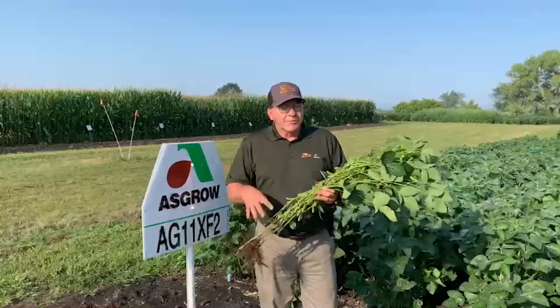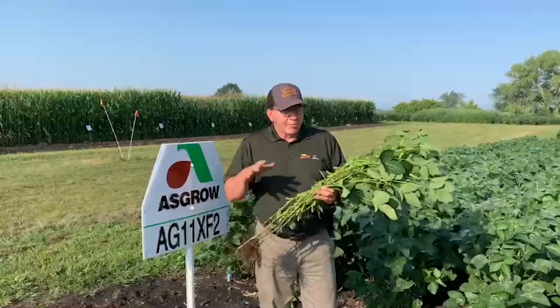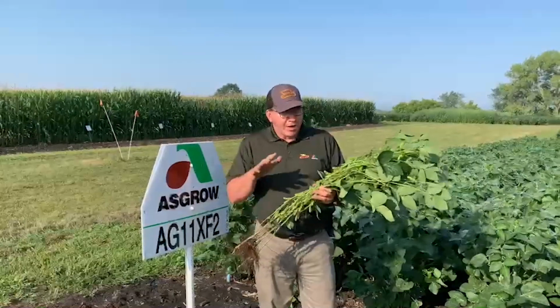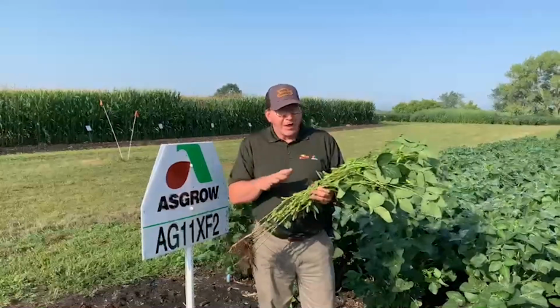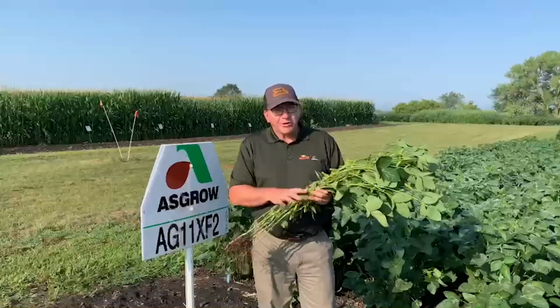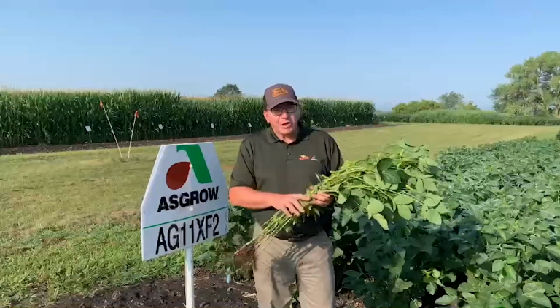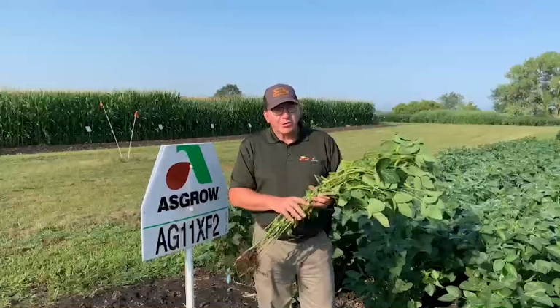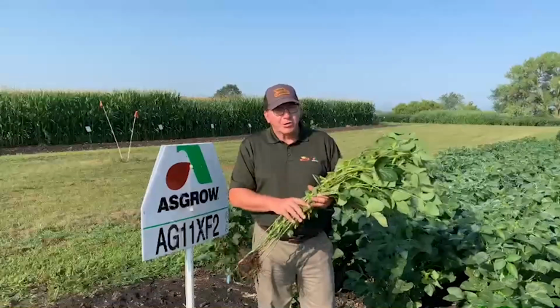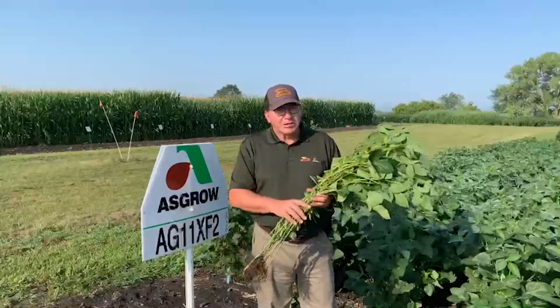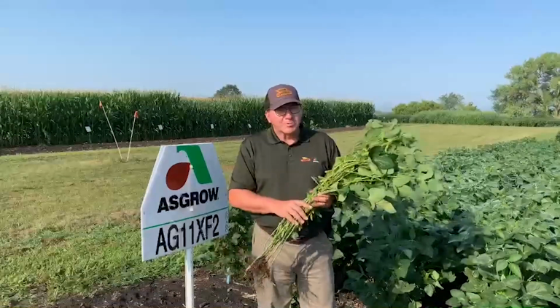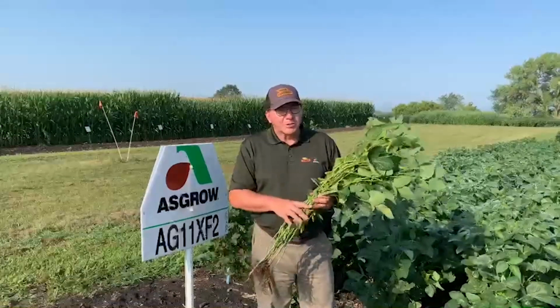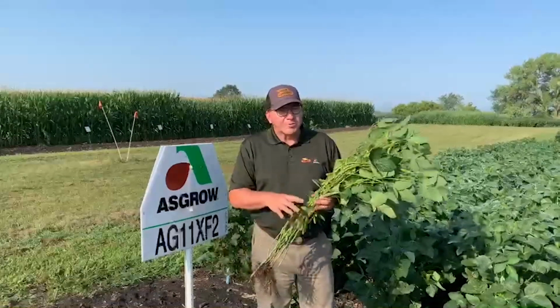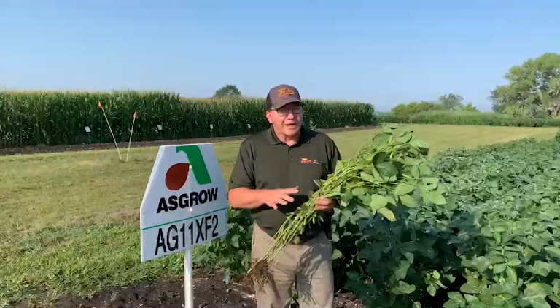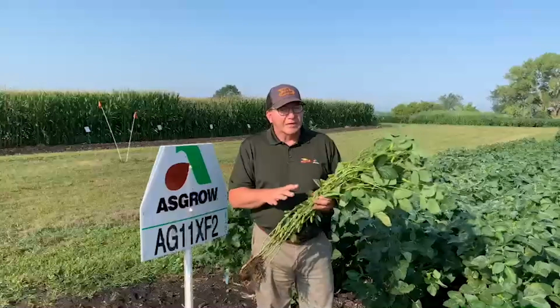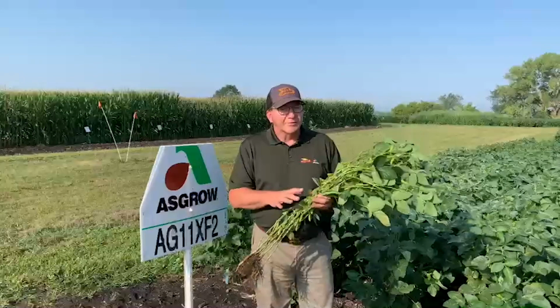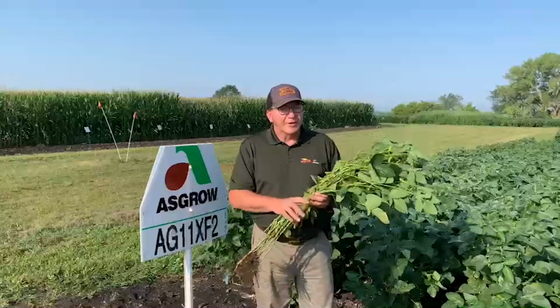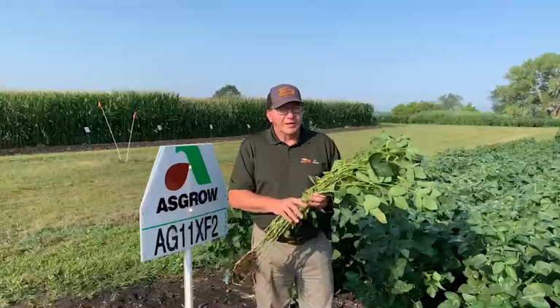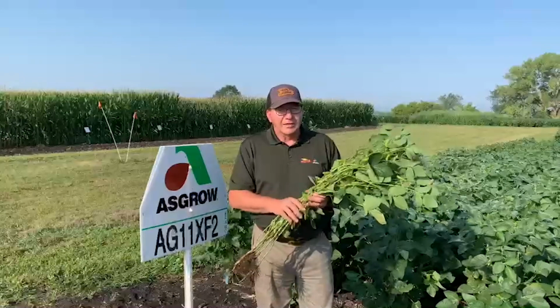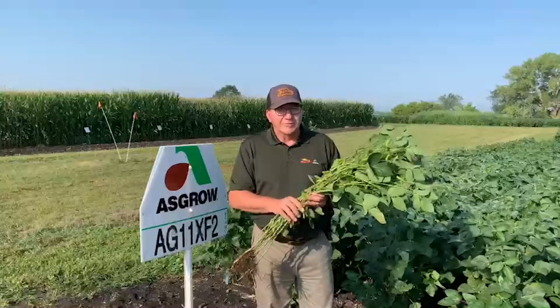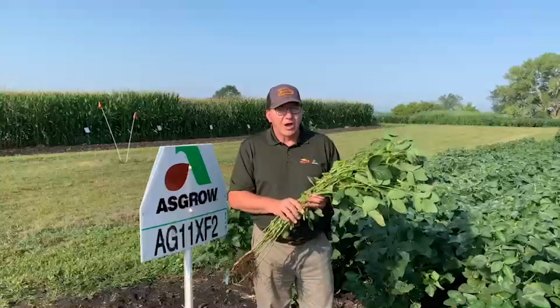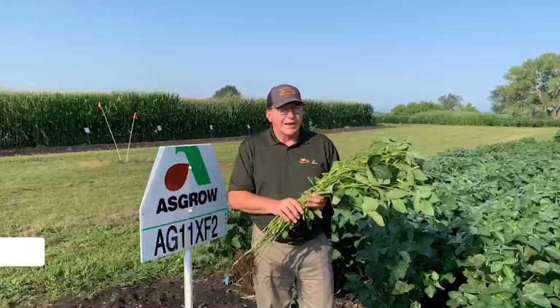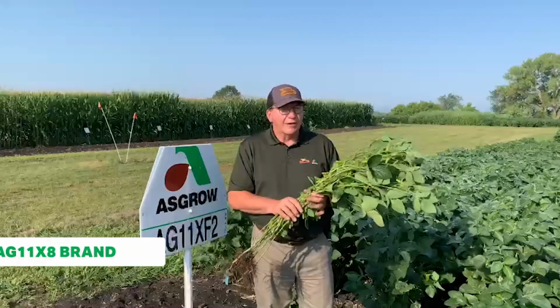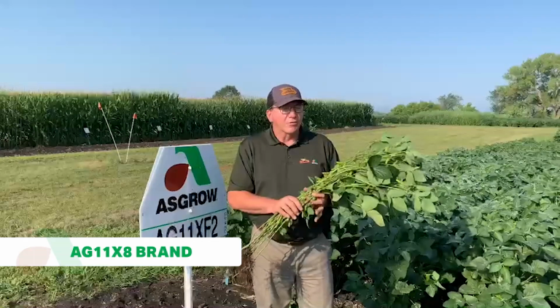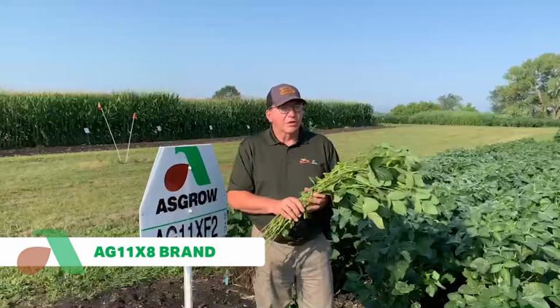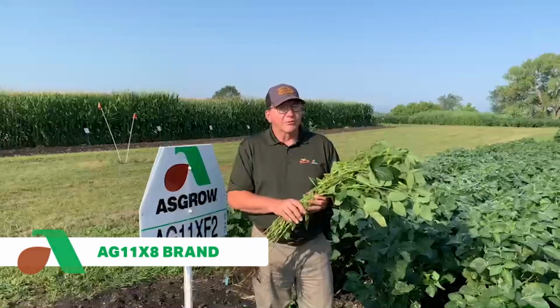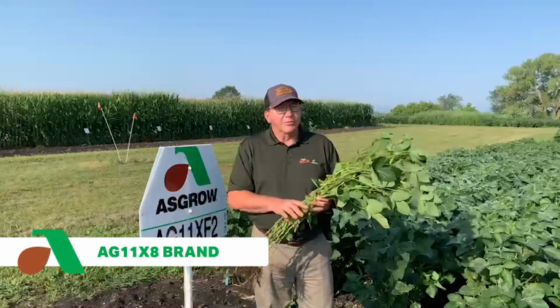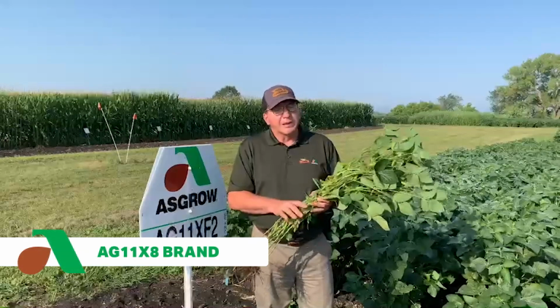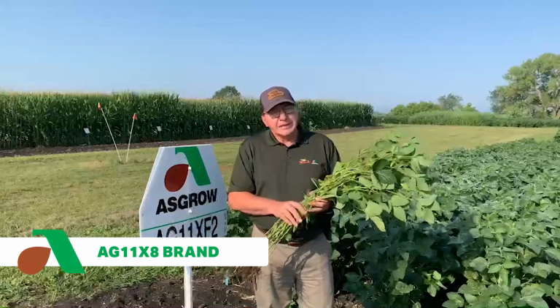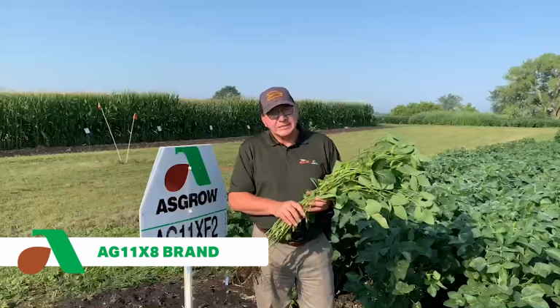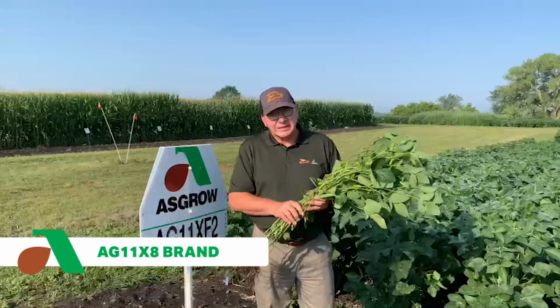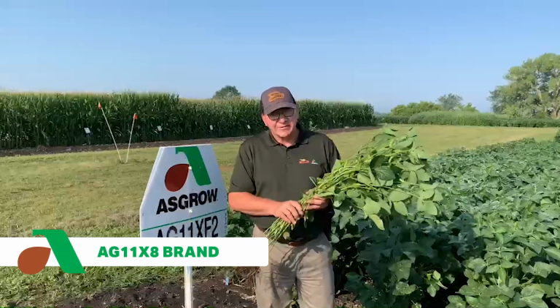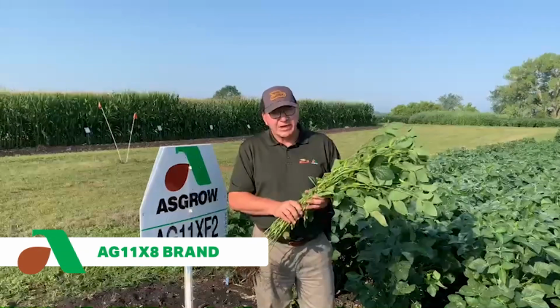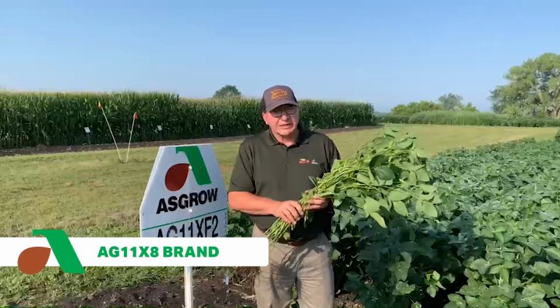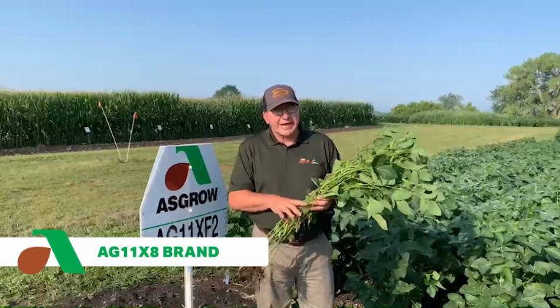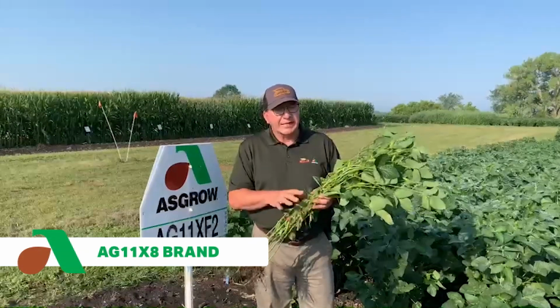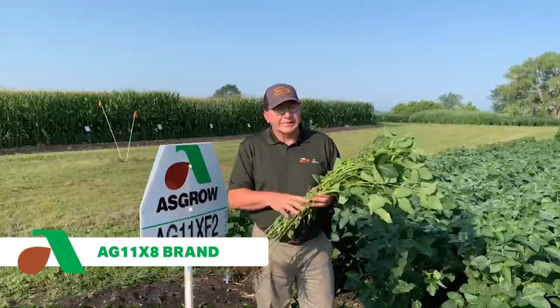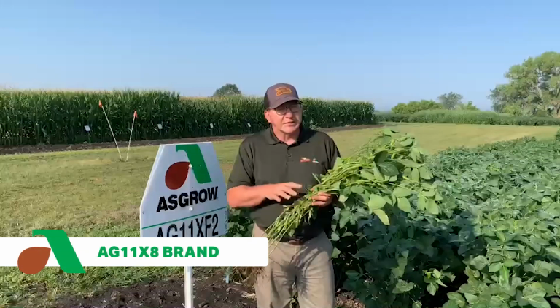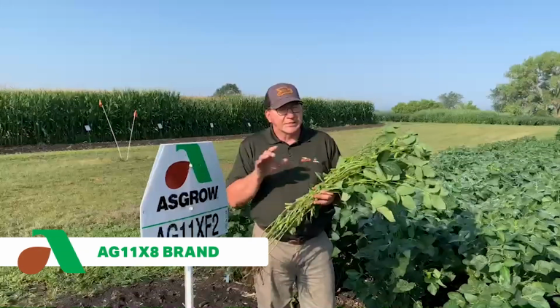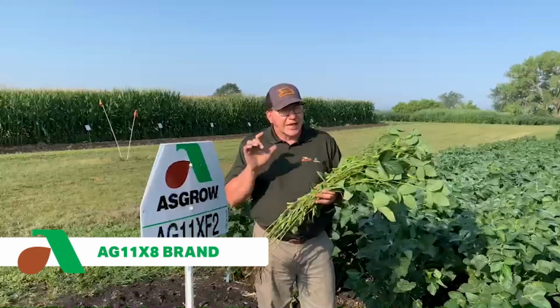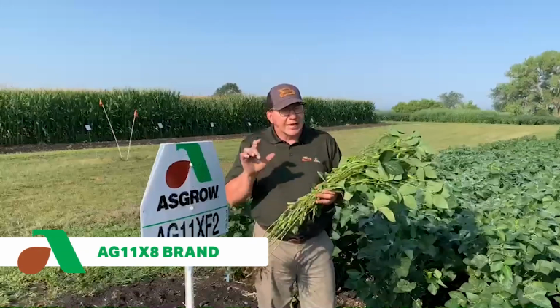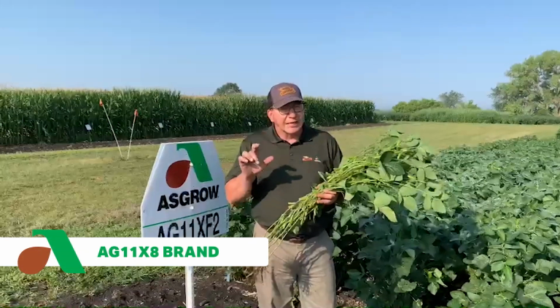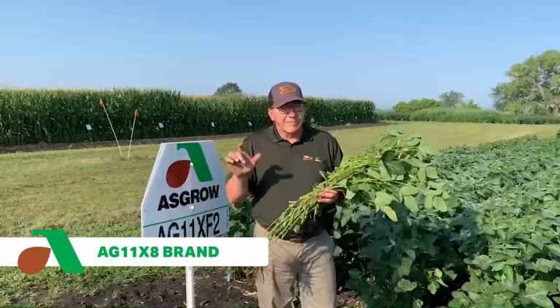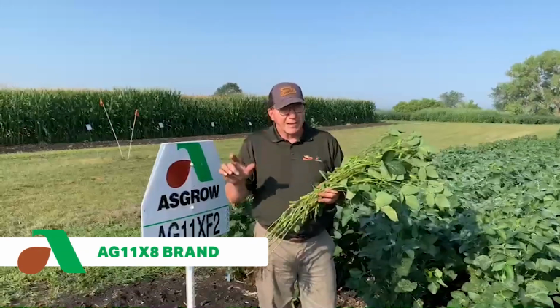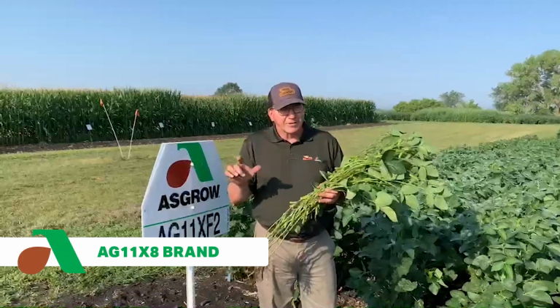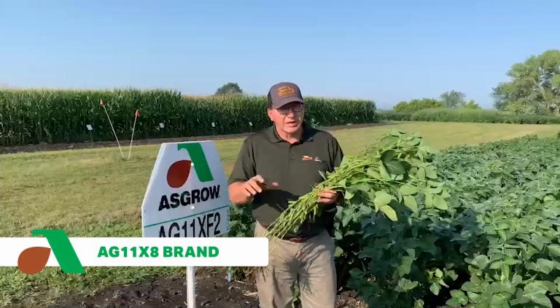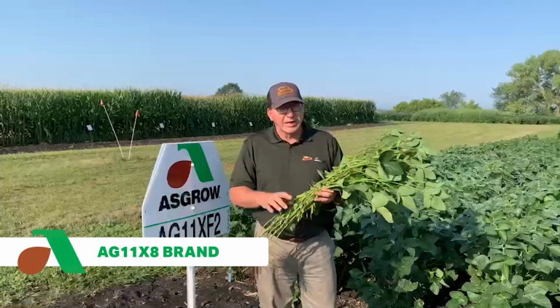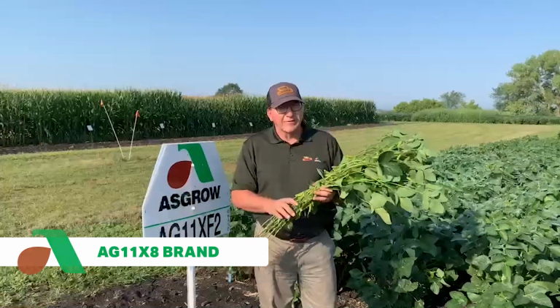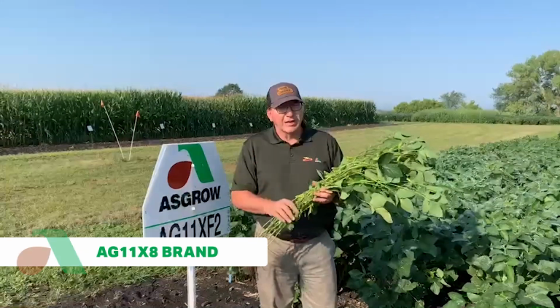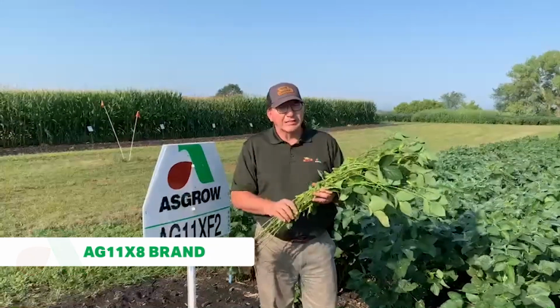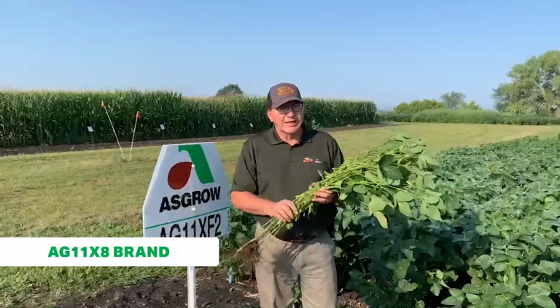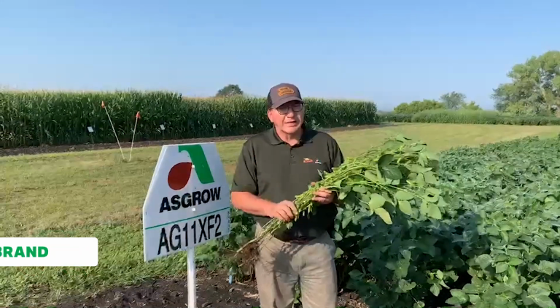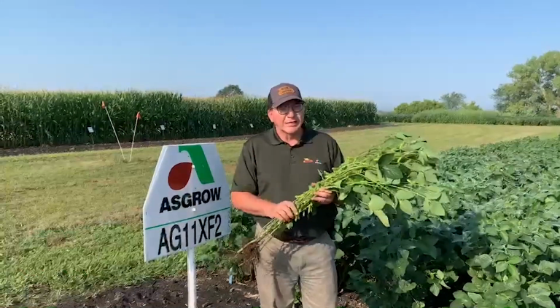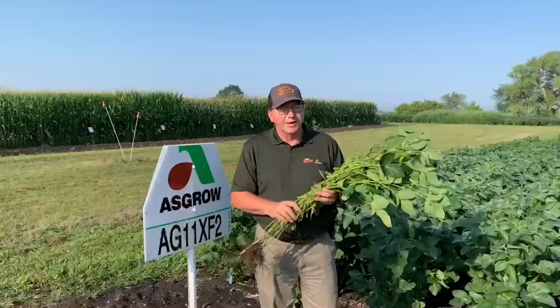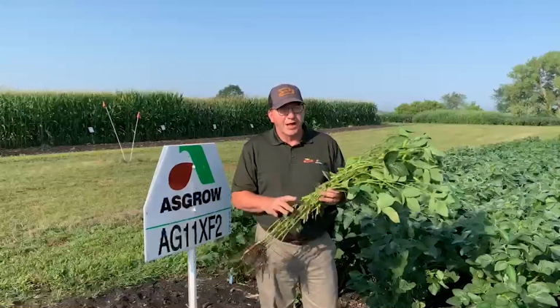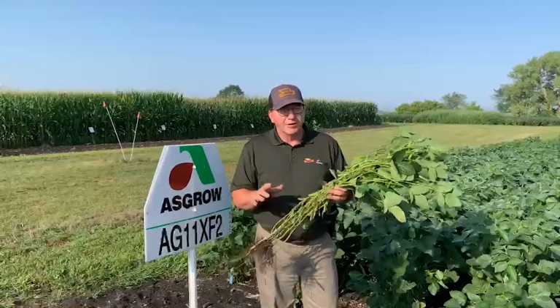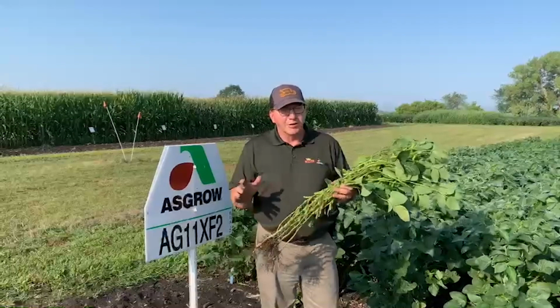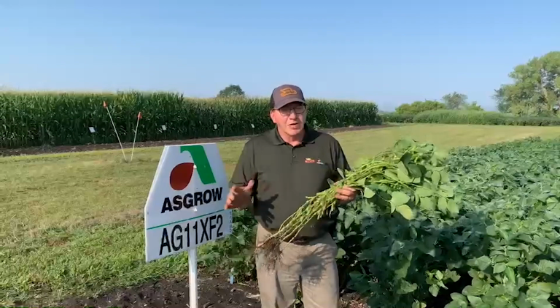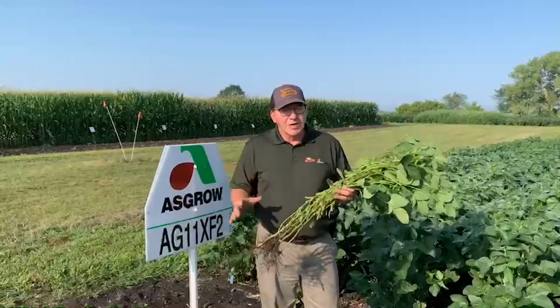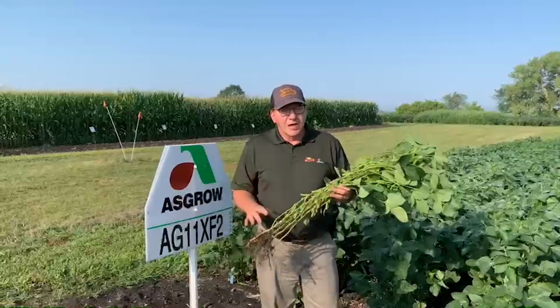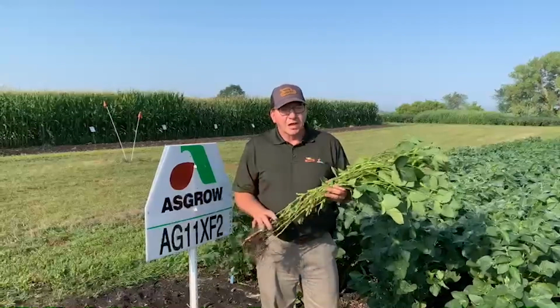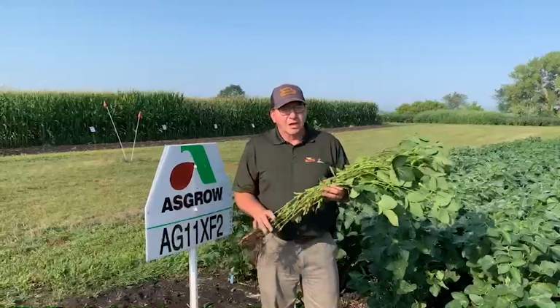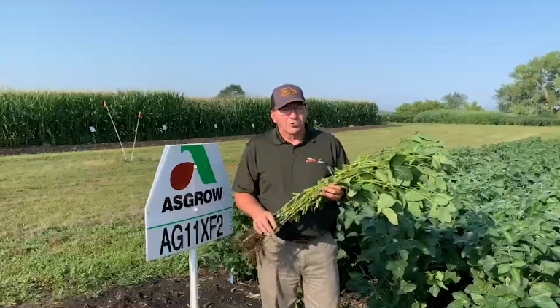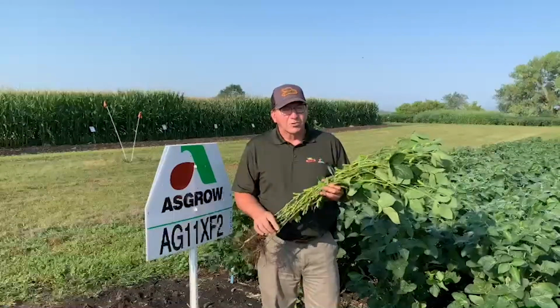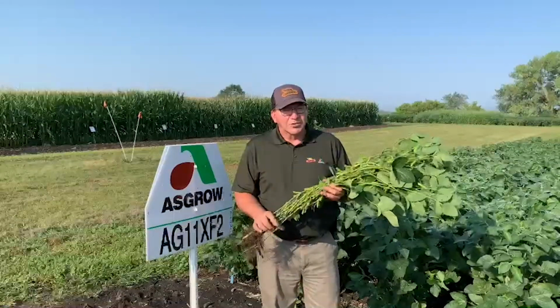From an iron chlorosis perspective, this variety will really replace the 11X8s — it's slightly better than 11X8s on iron chlorosis.